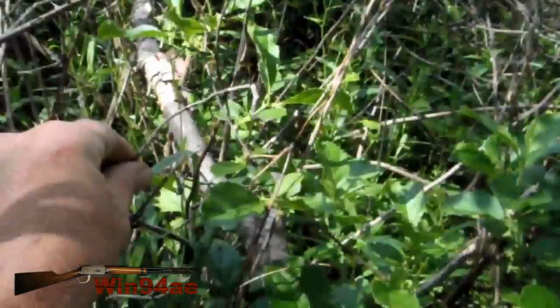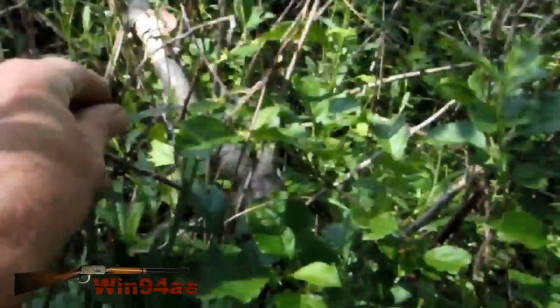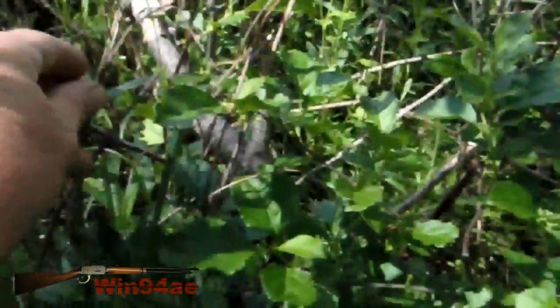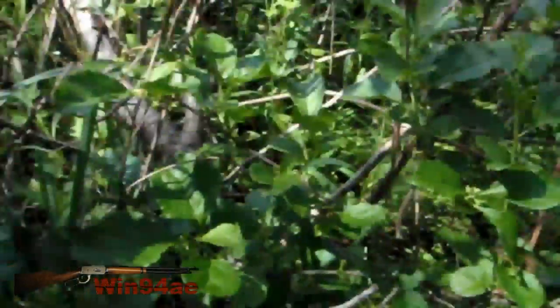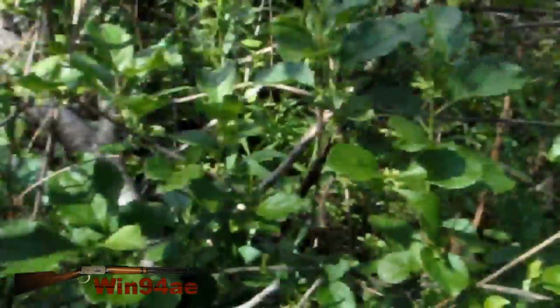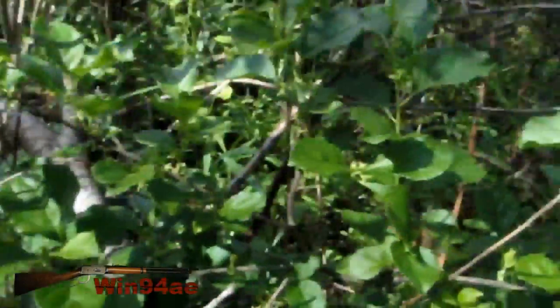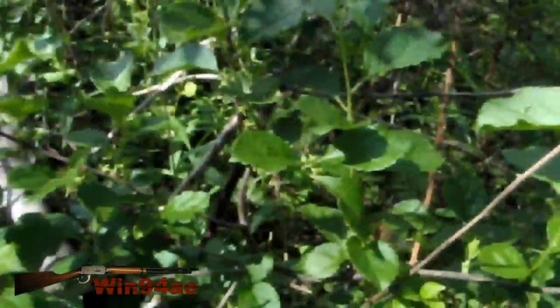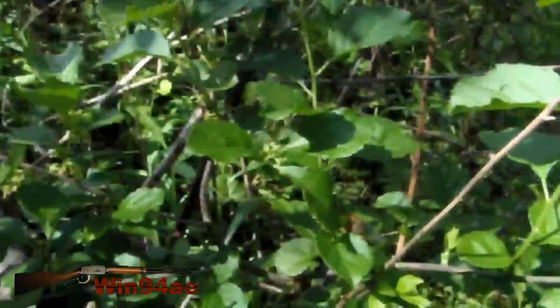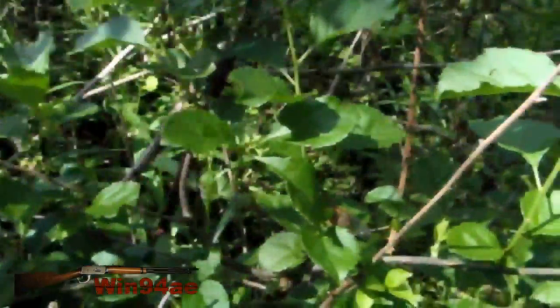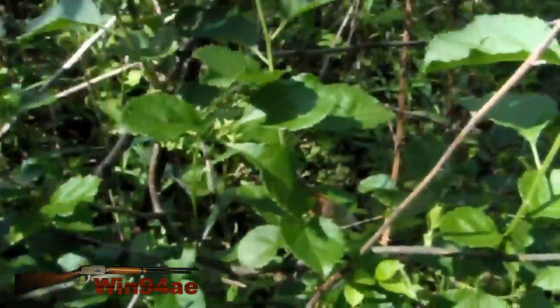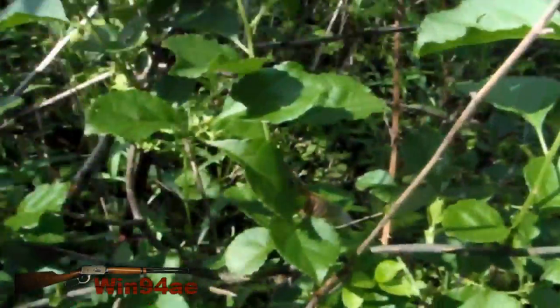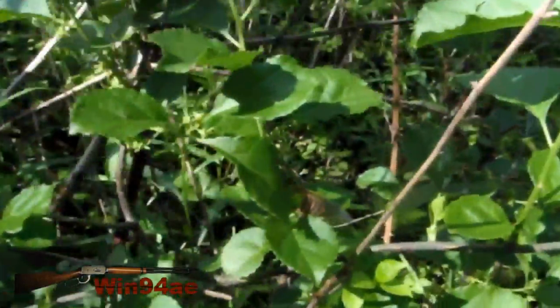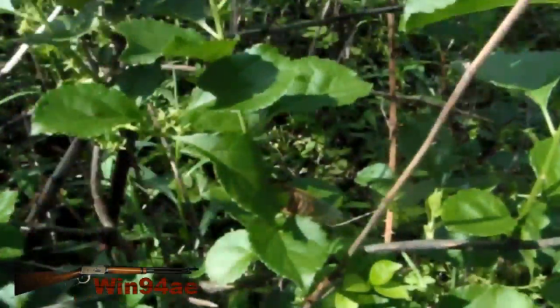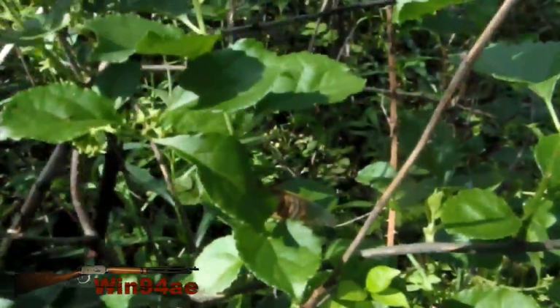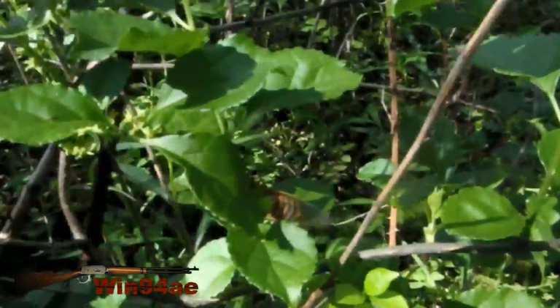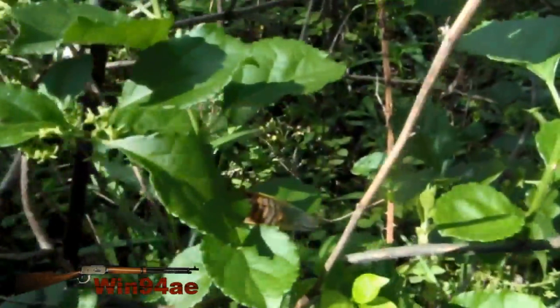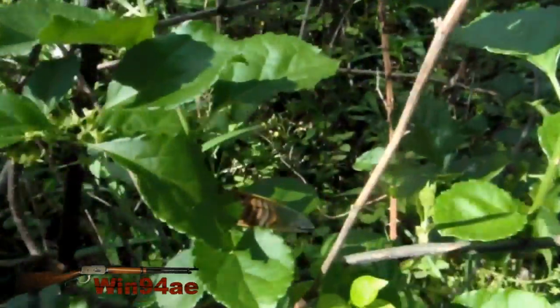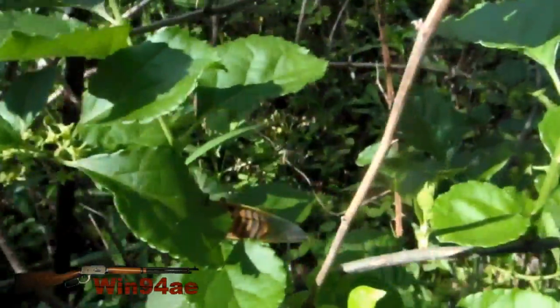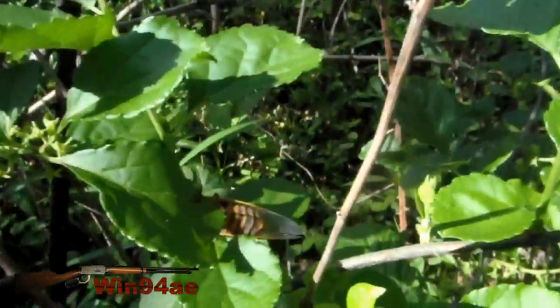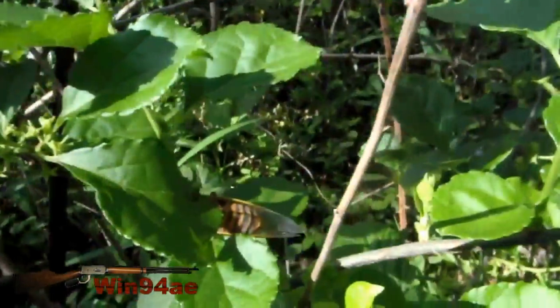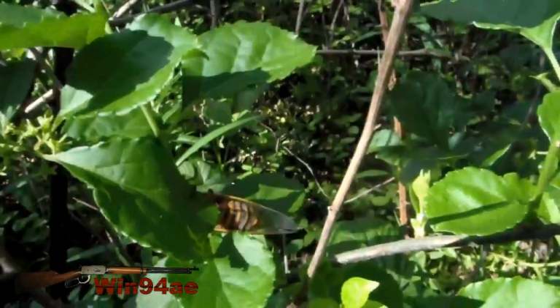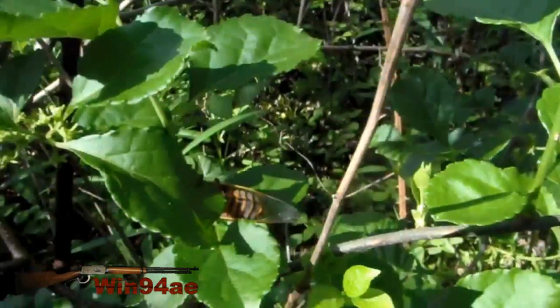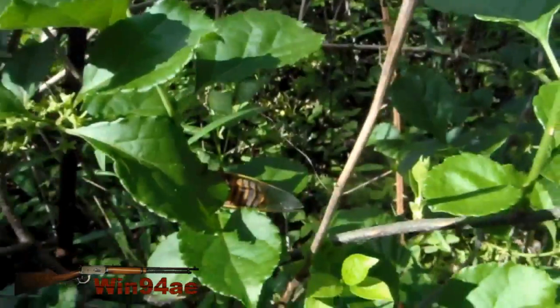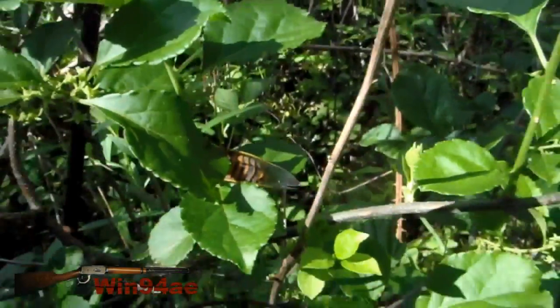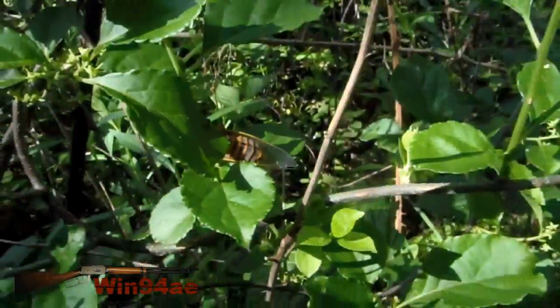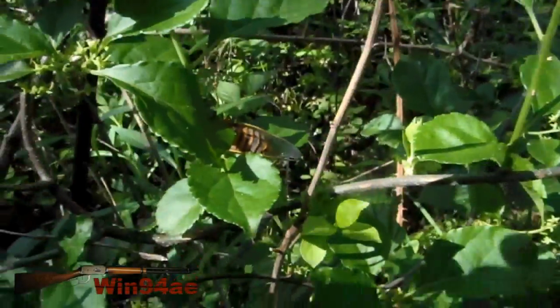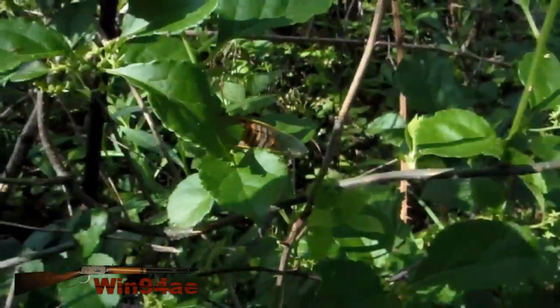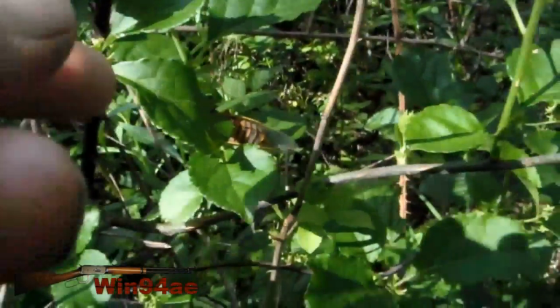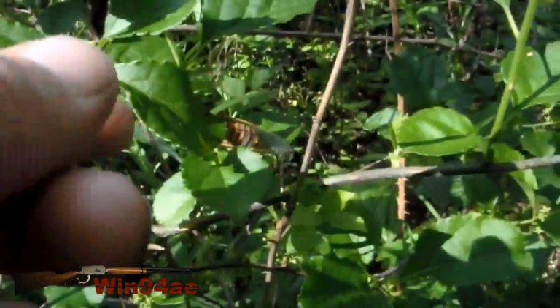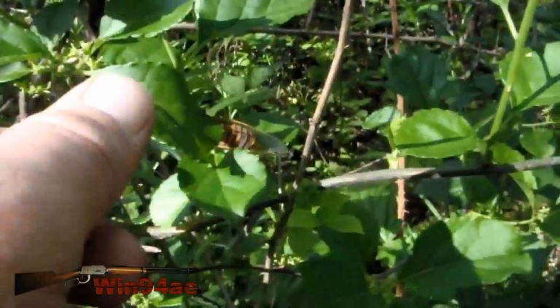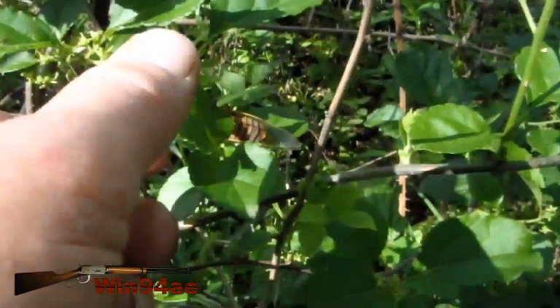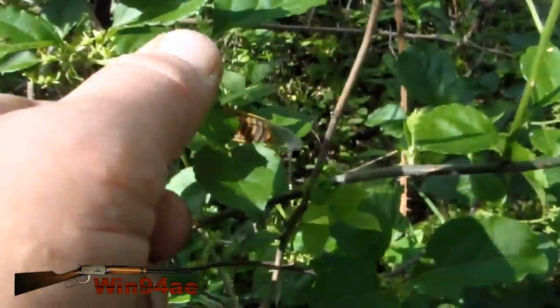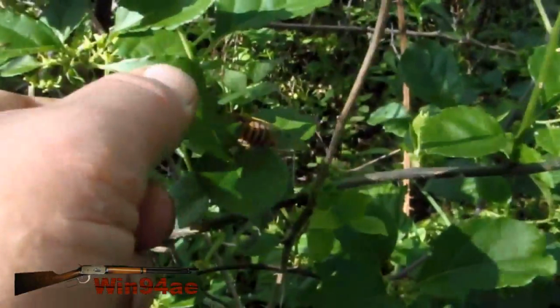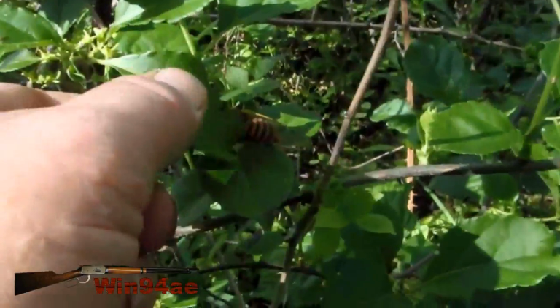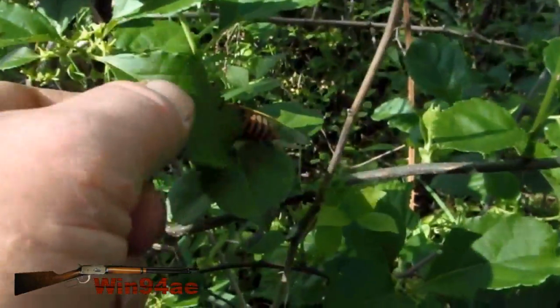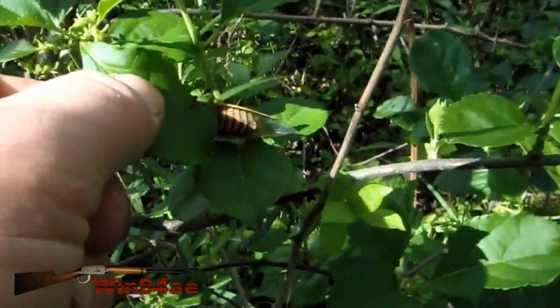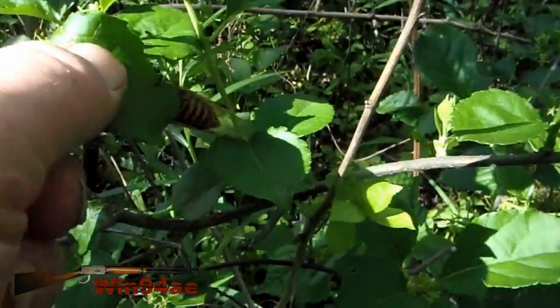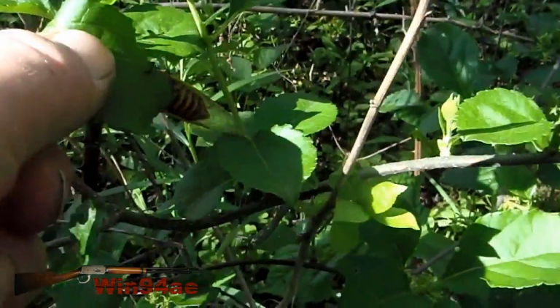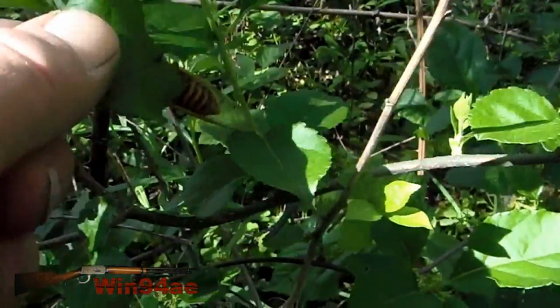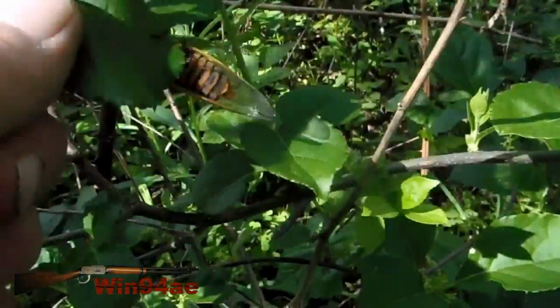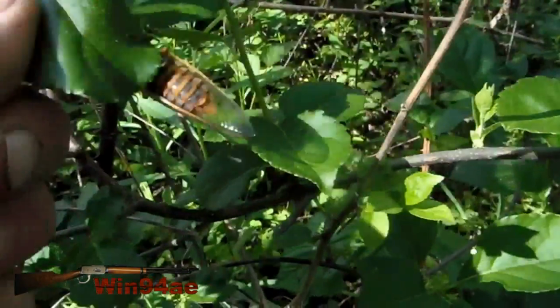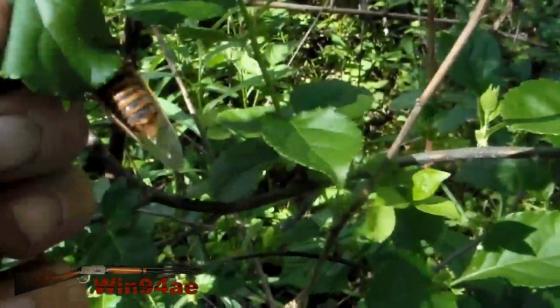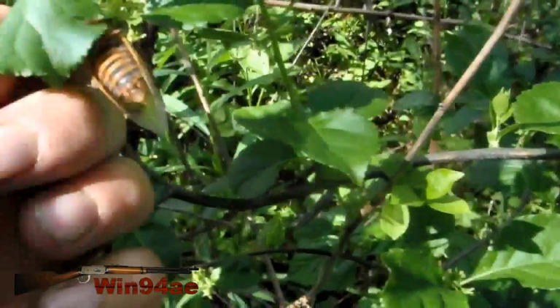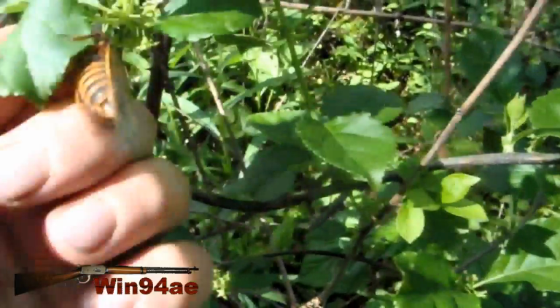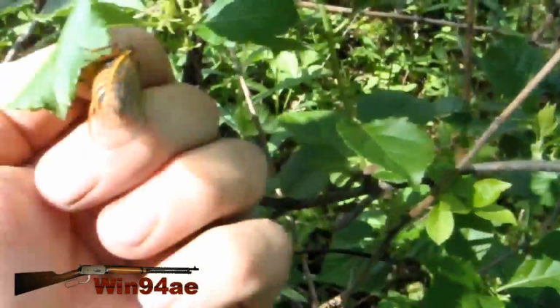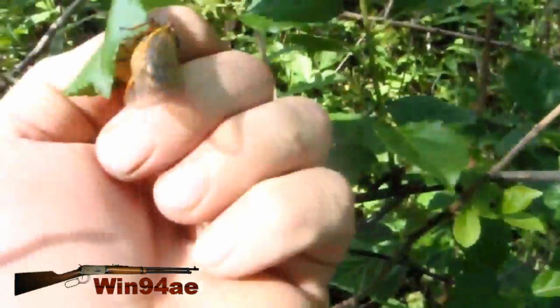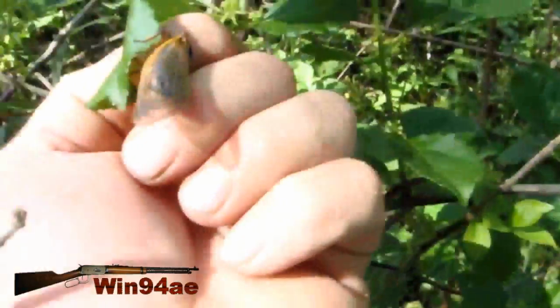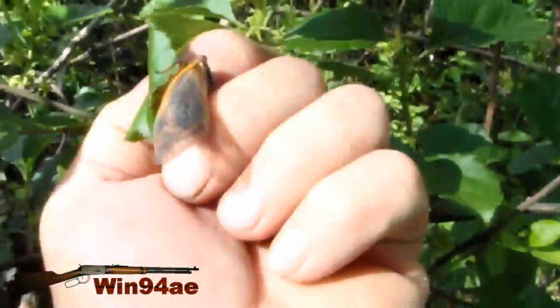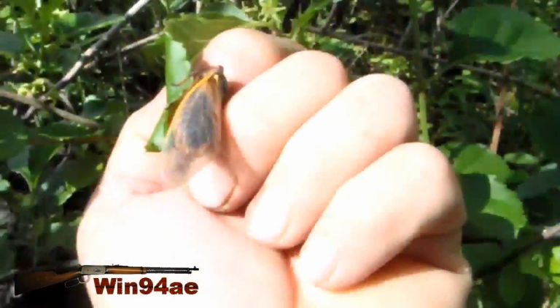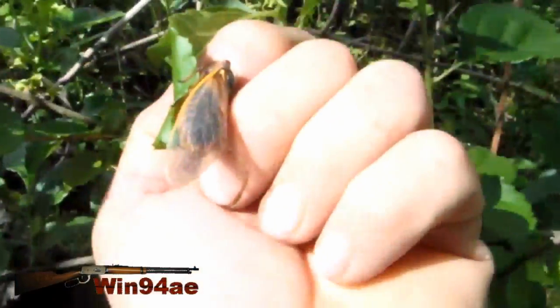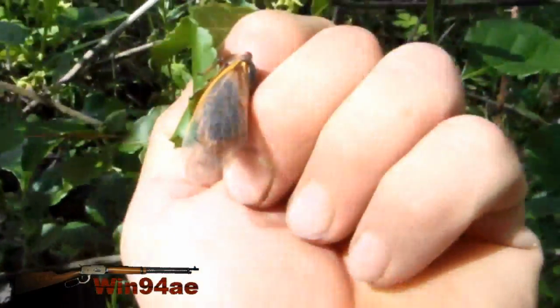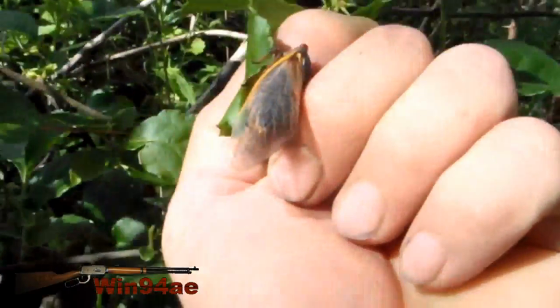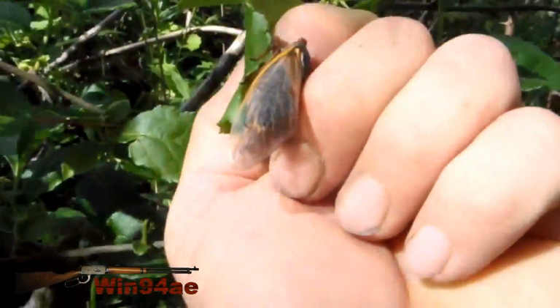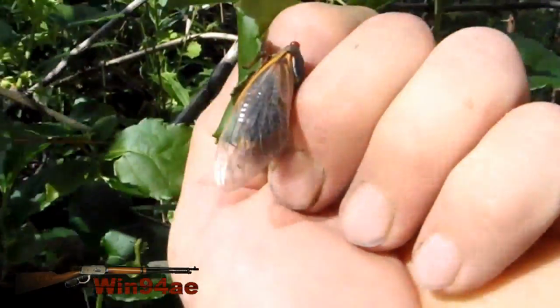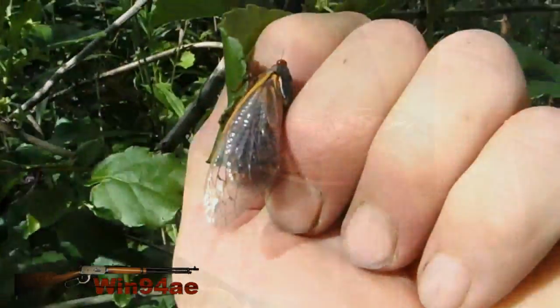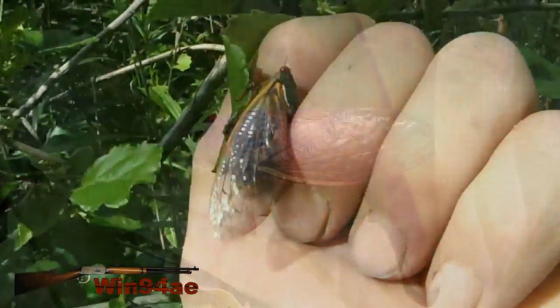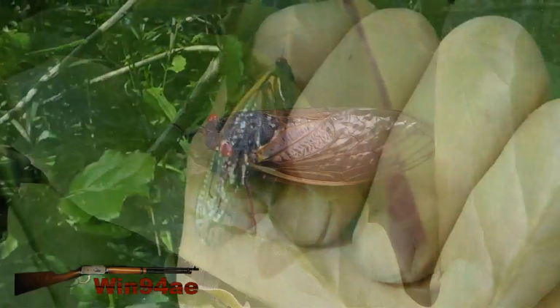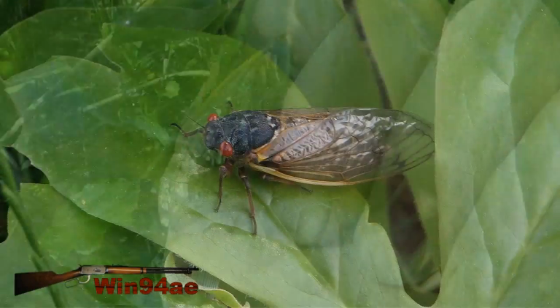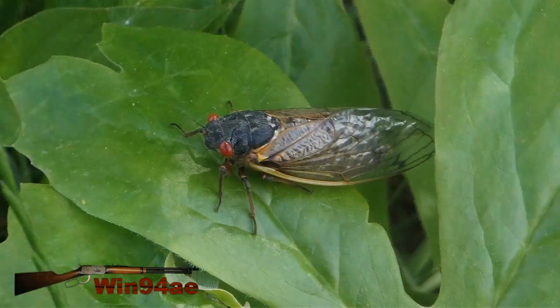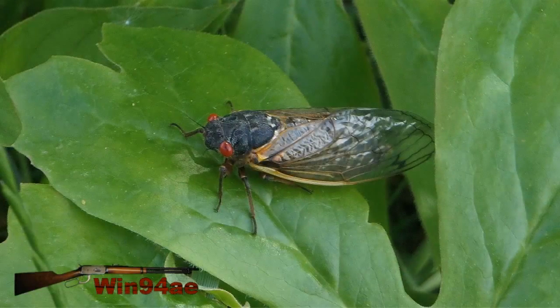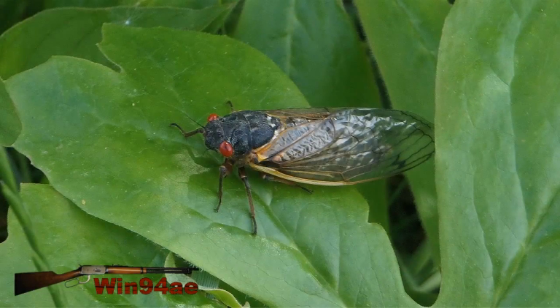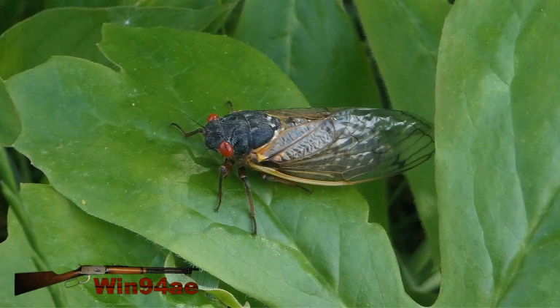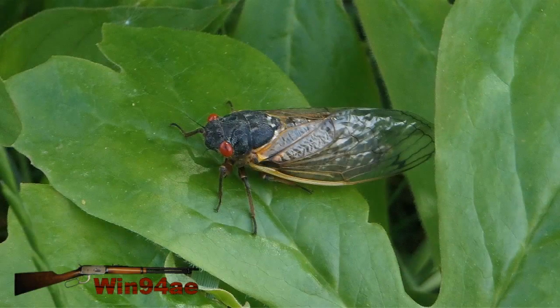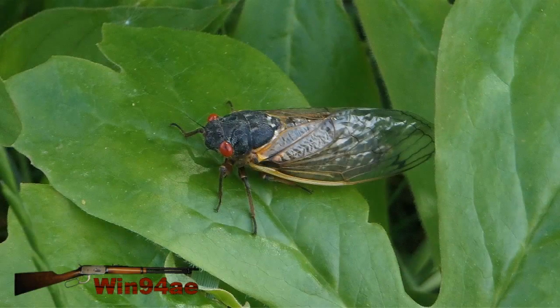Yeah, this is the year of the cicadas. These suckers are going to be flying around all over the place.